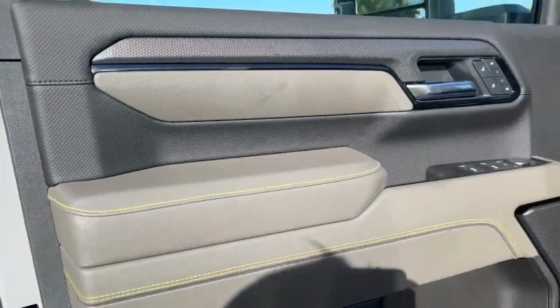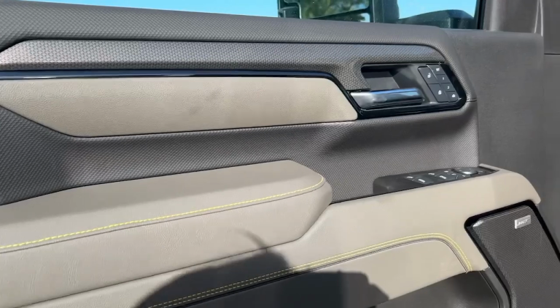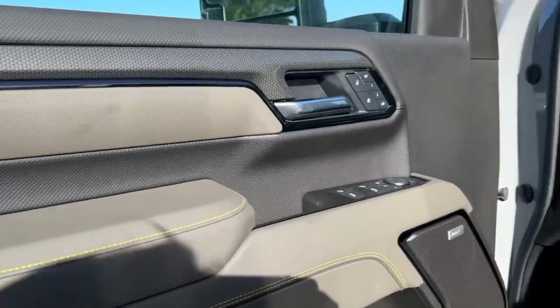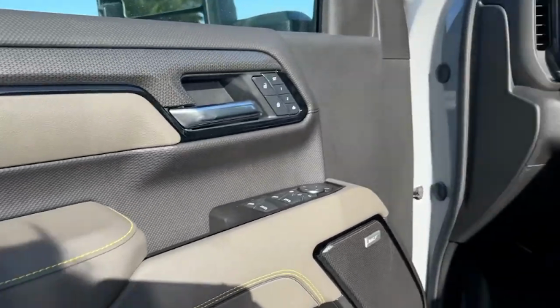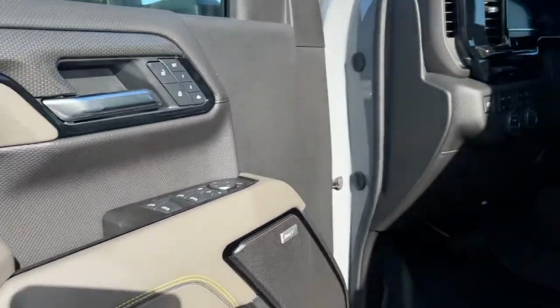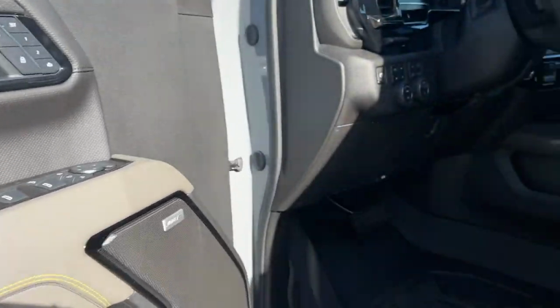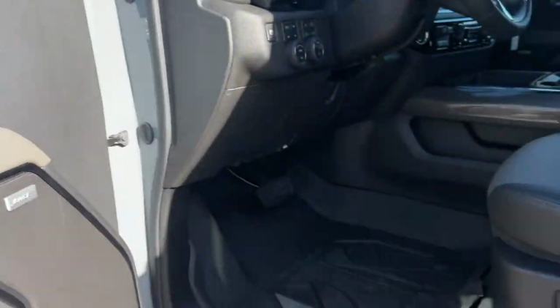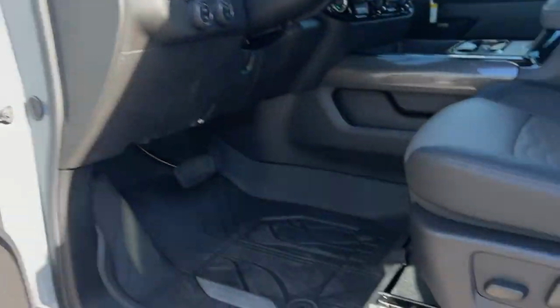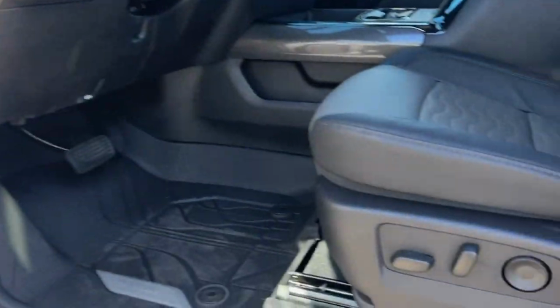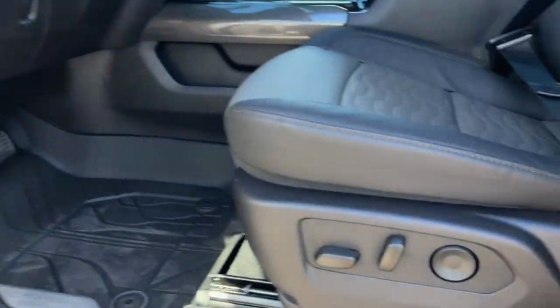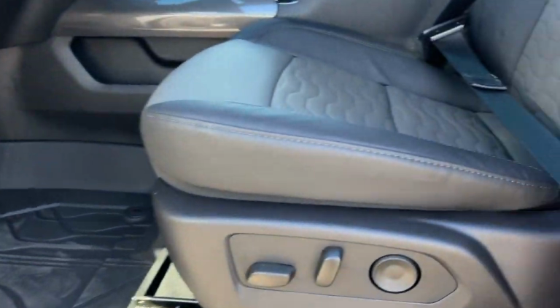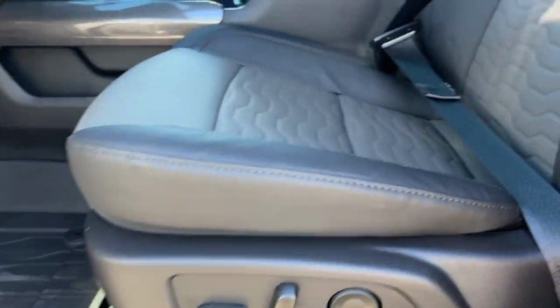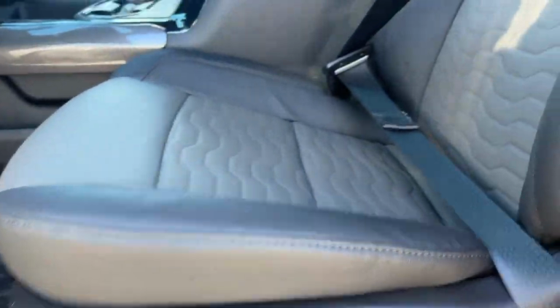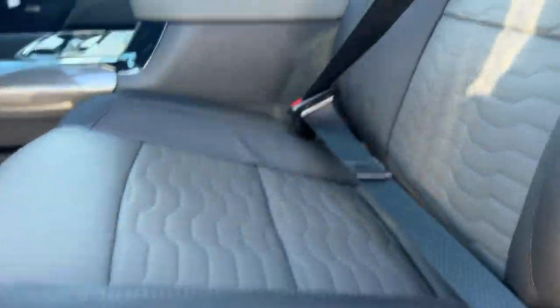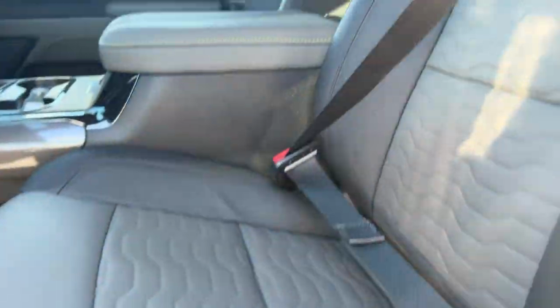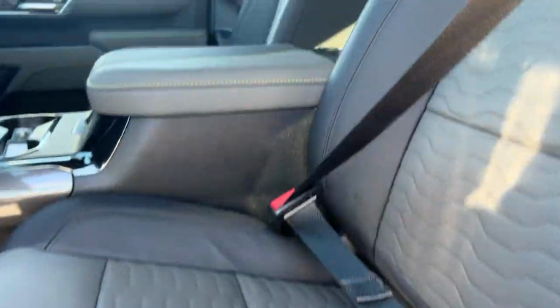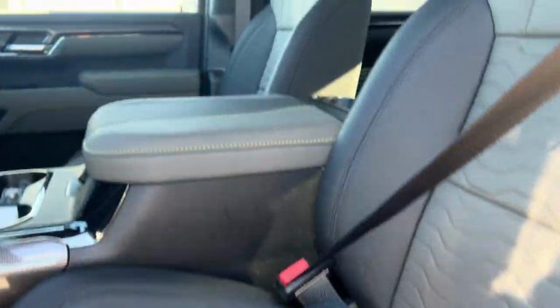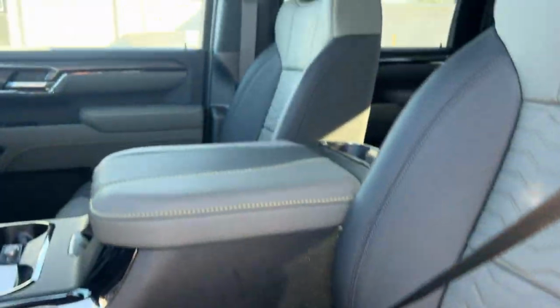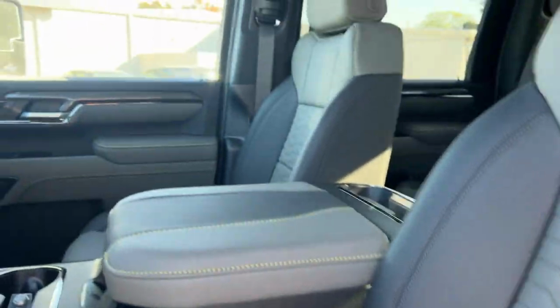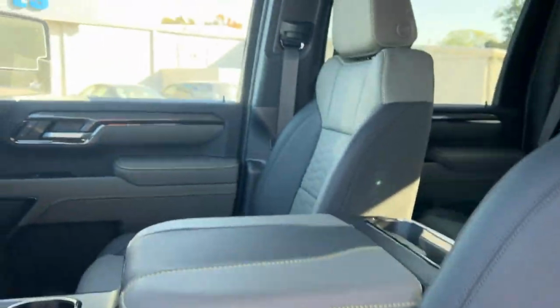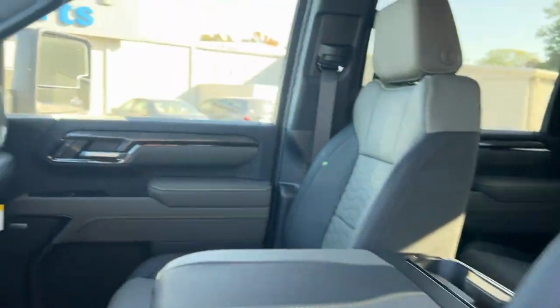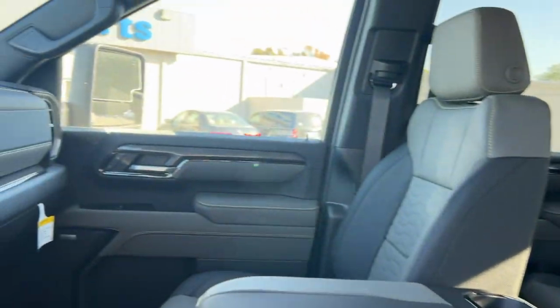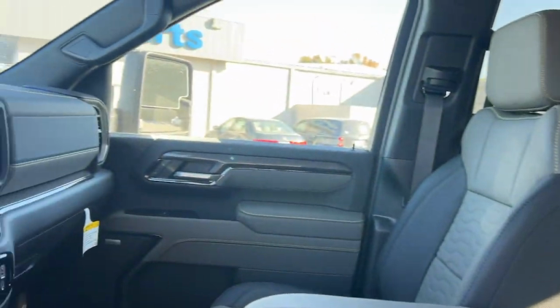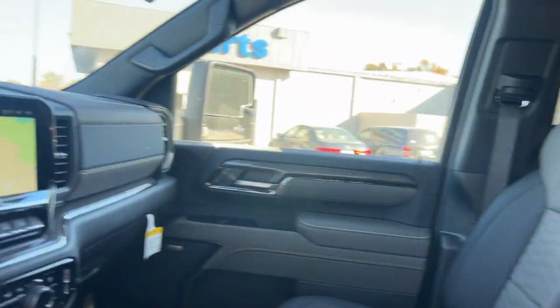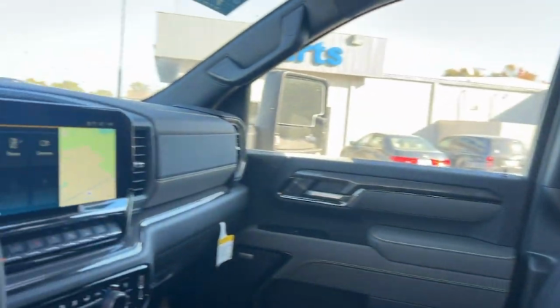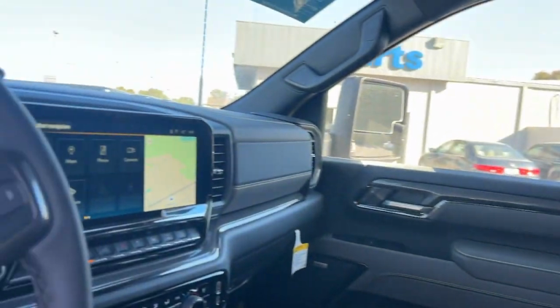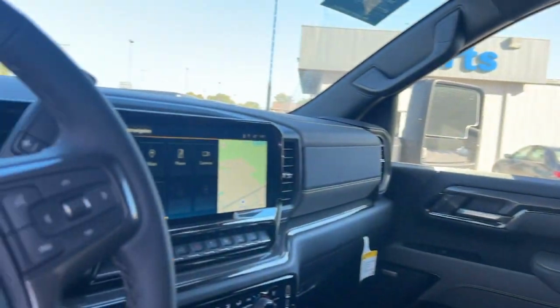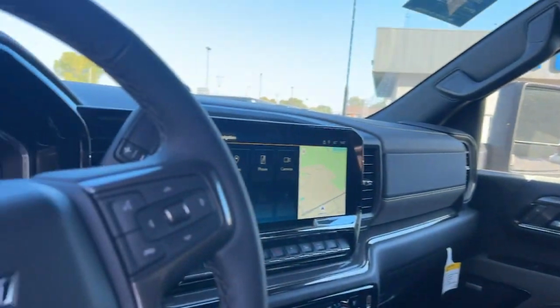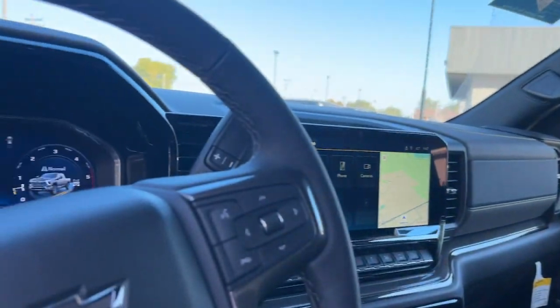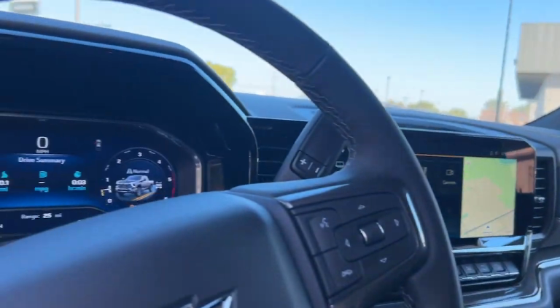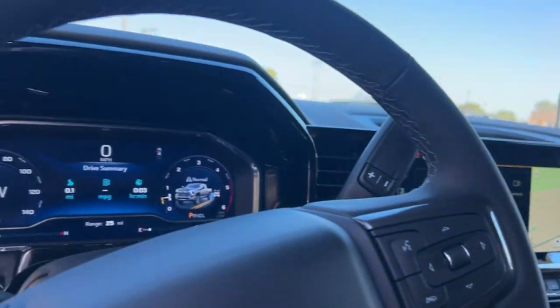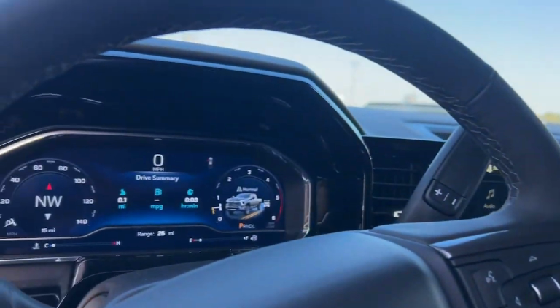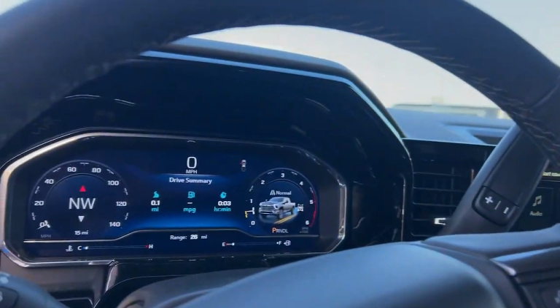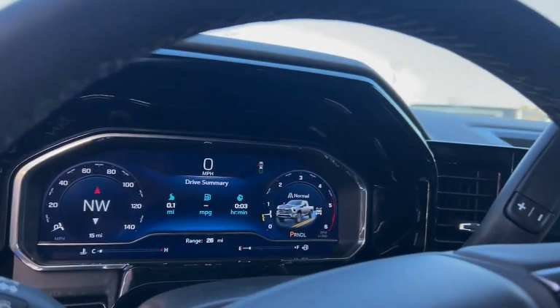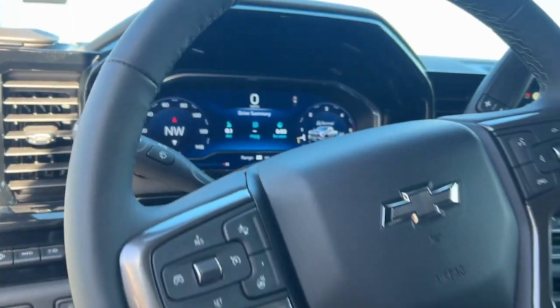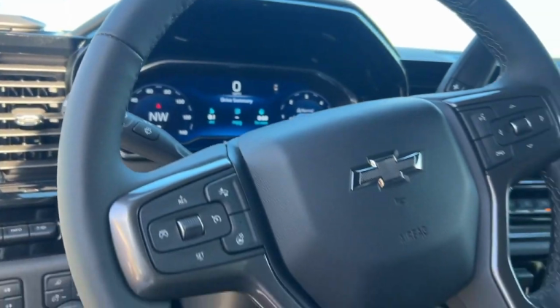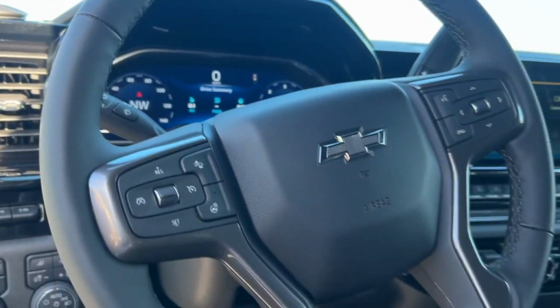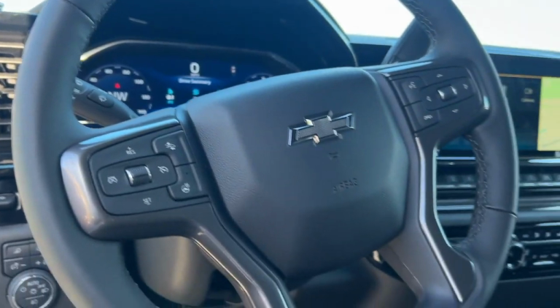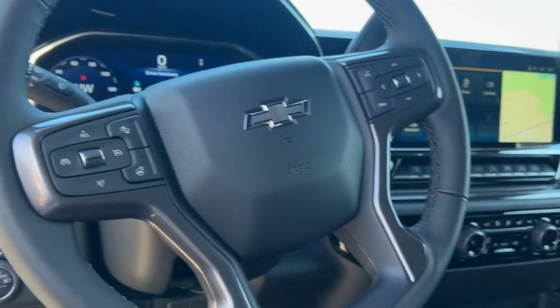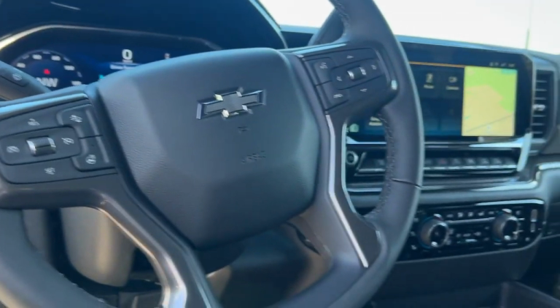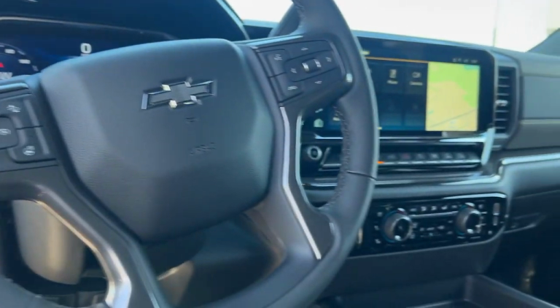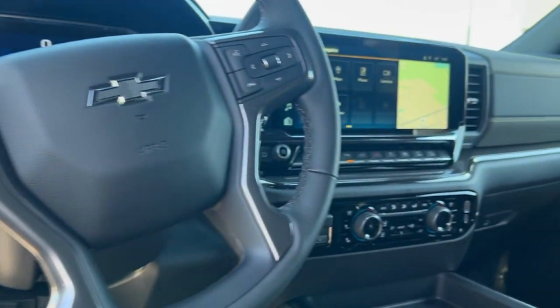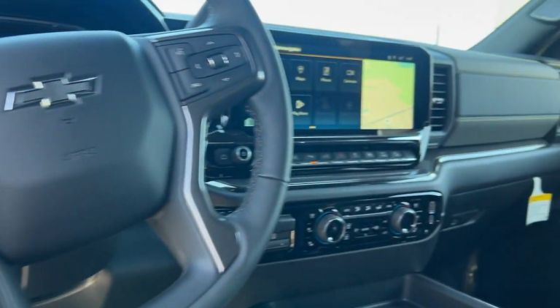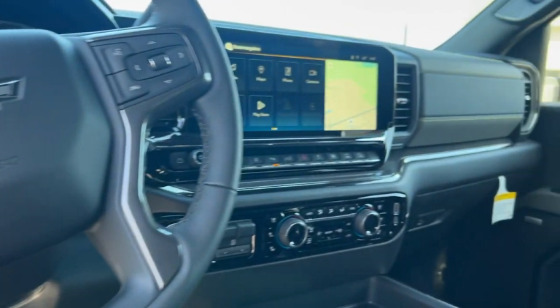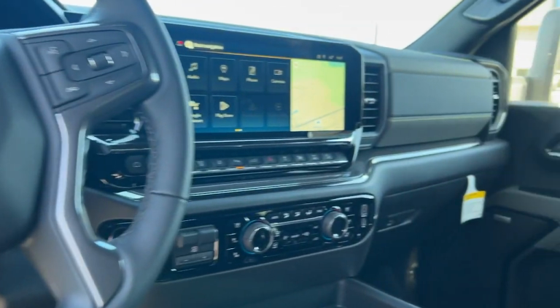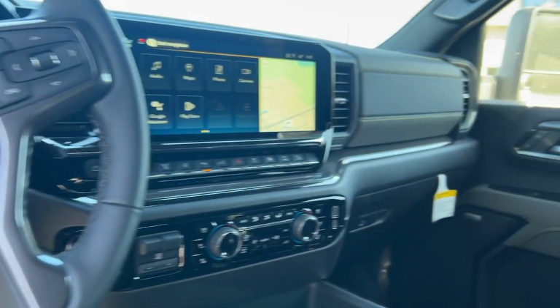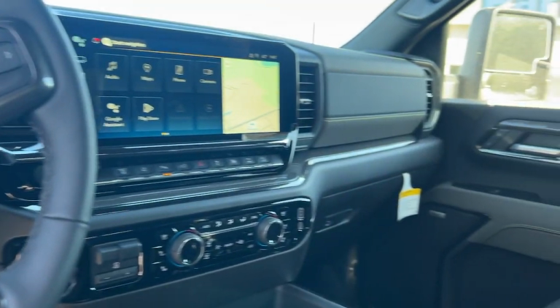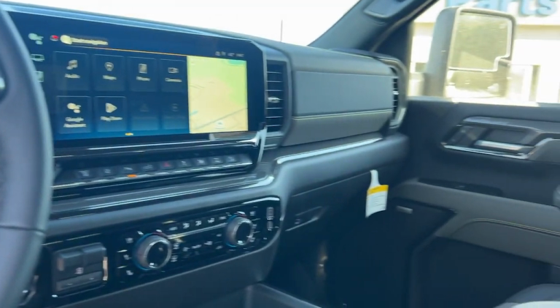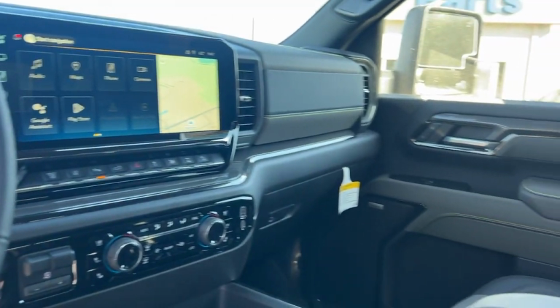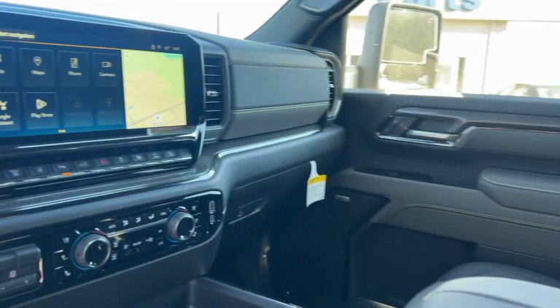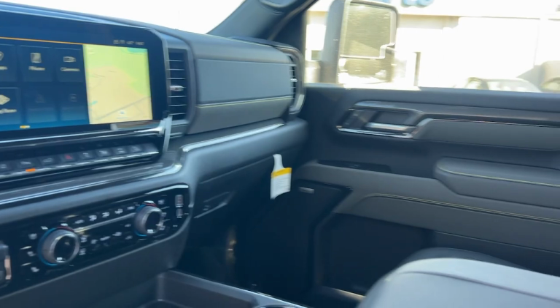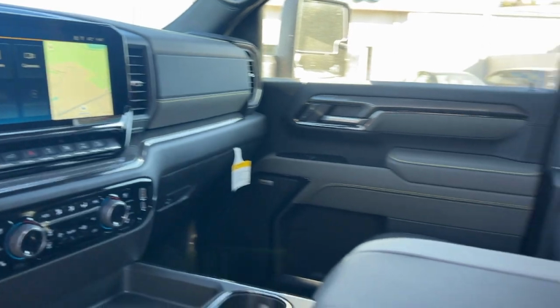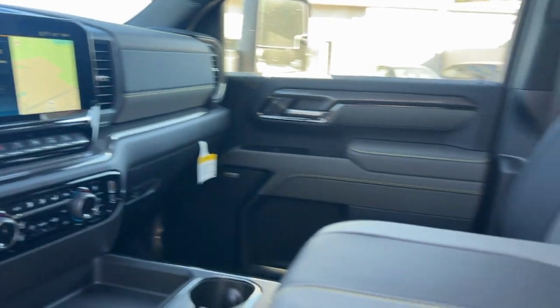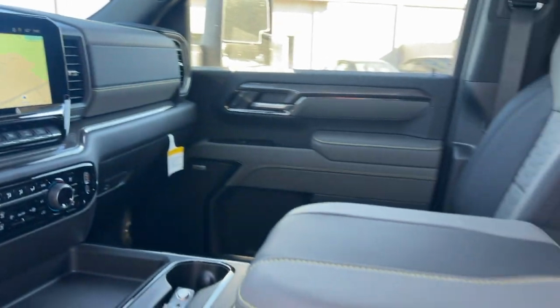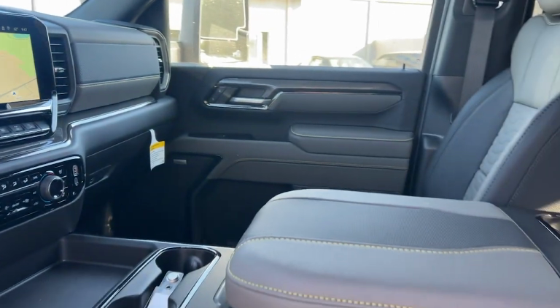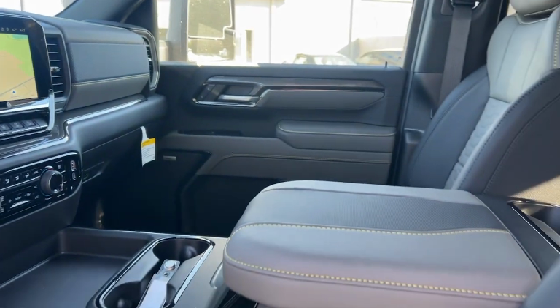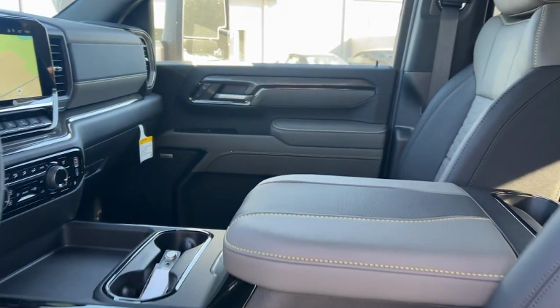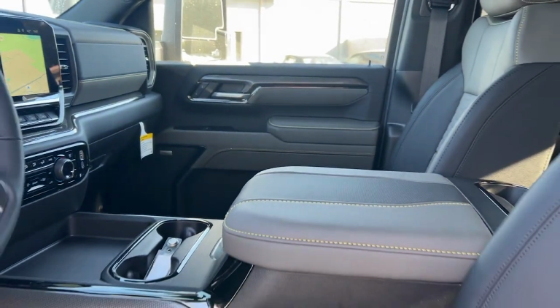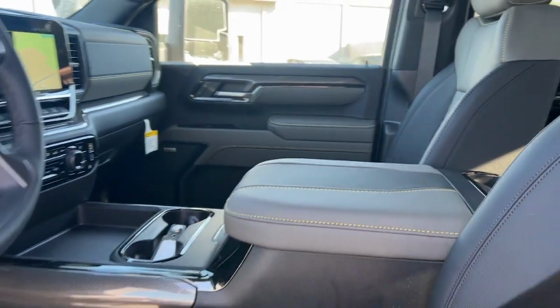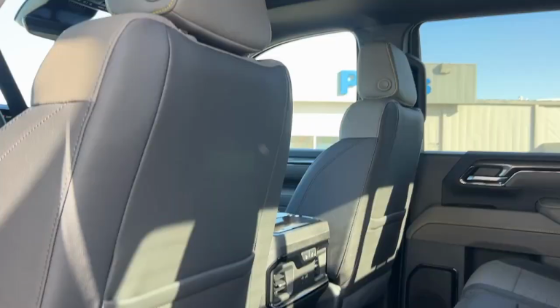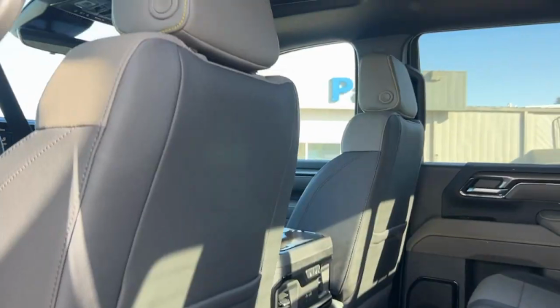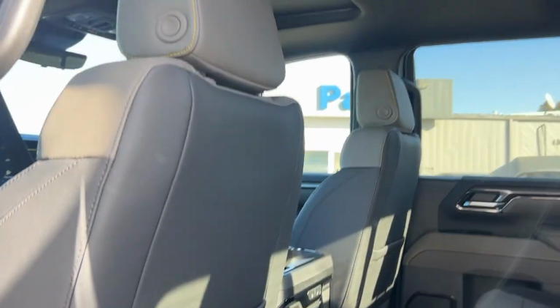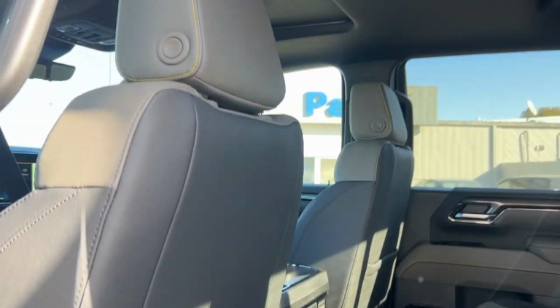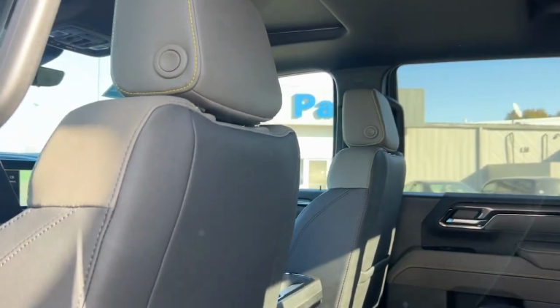Heated steering wheel, Apple CarPlay and/or Android Auto, head-up display, wireless charging station, keyless entry.